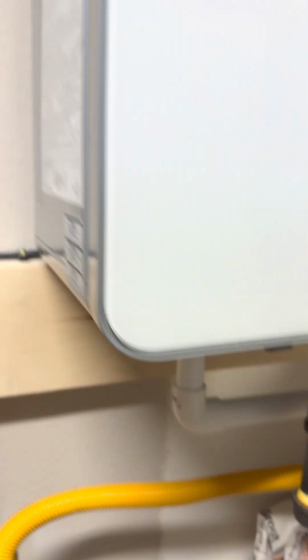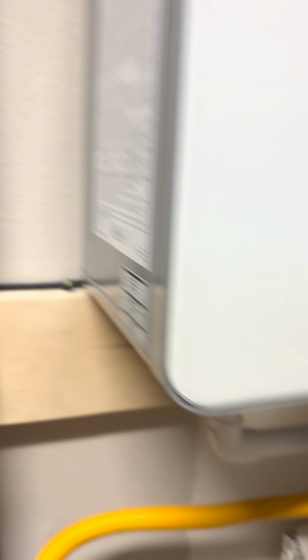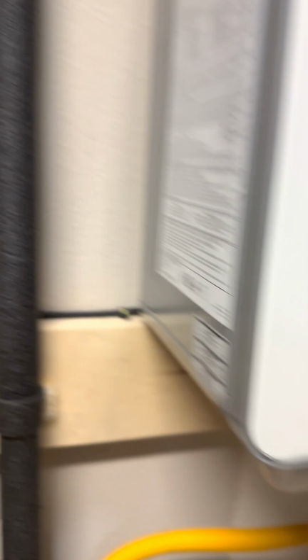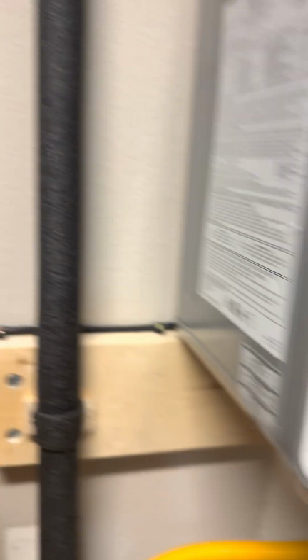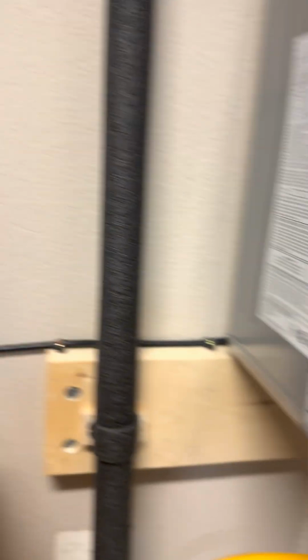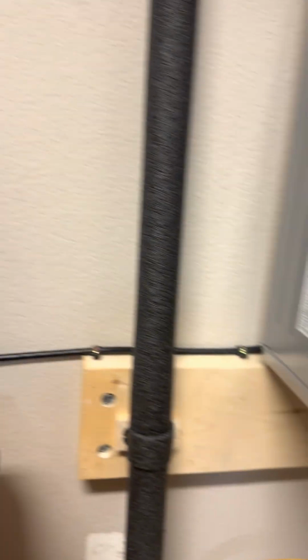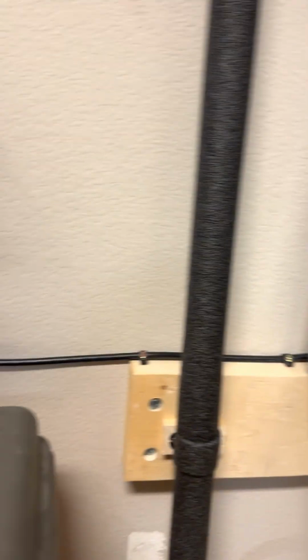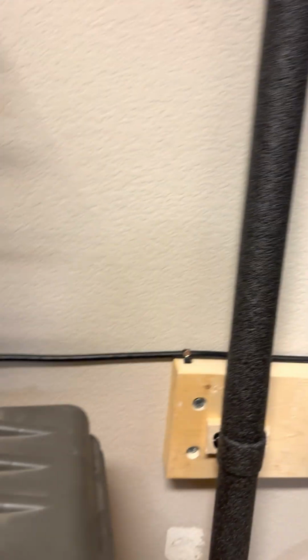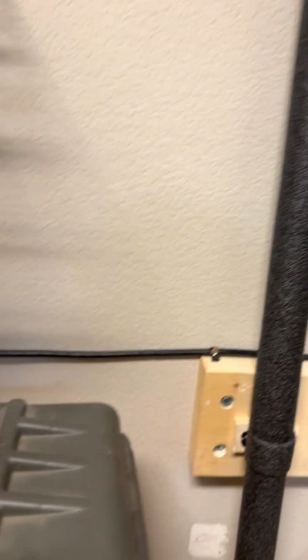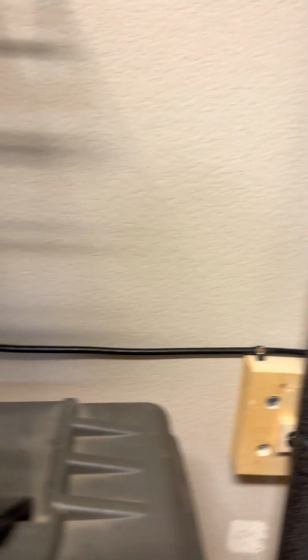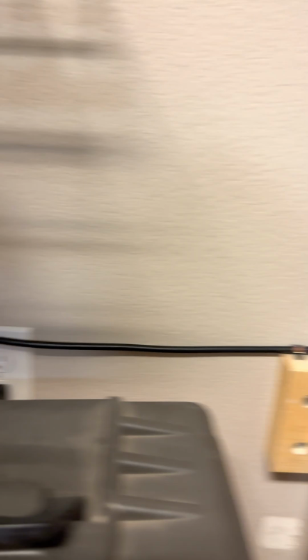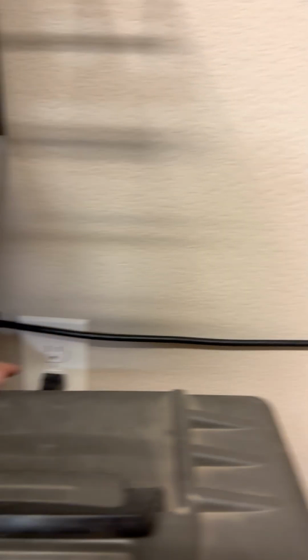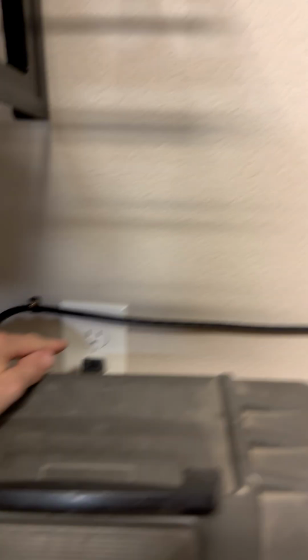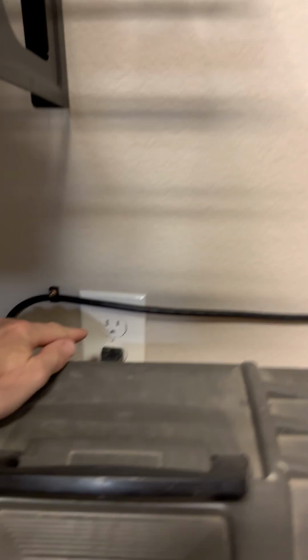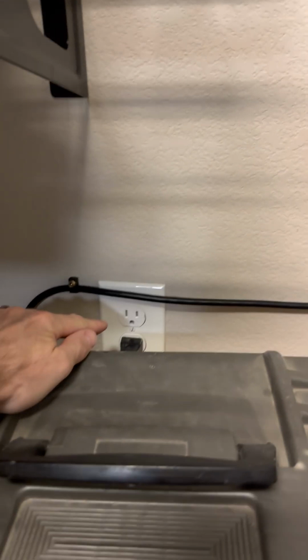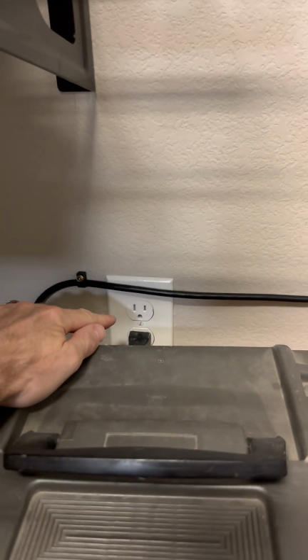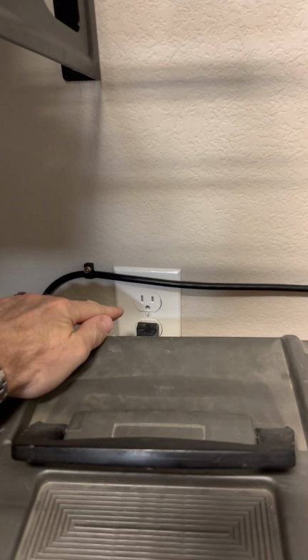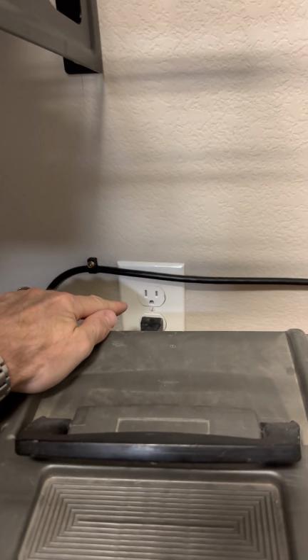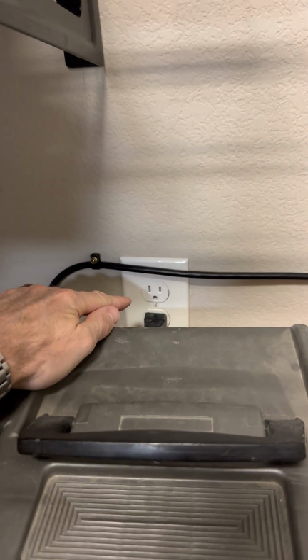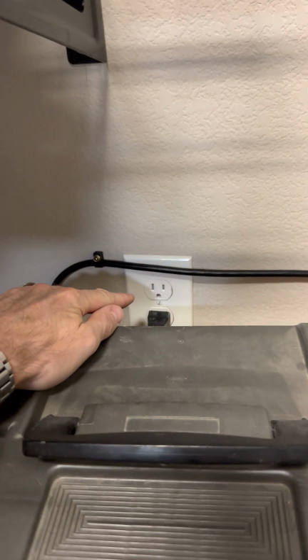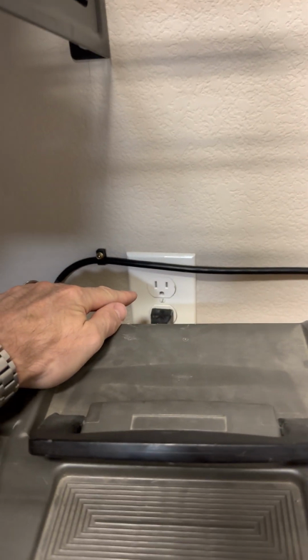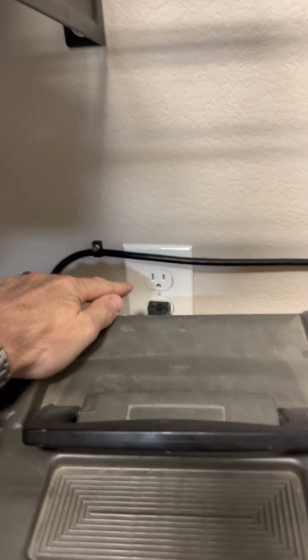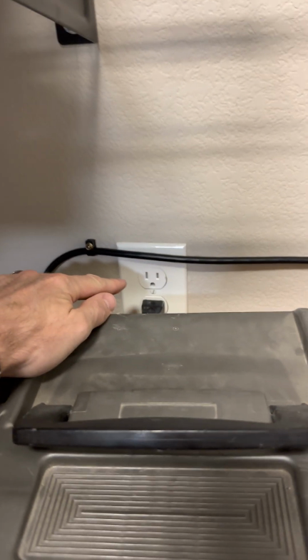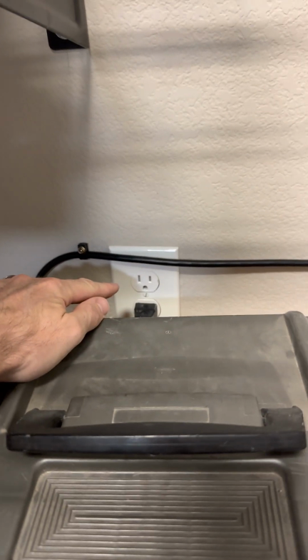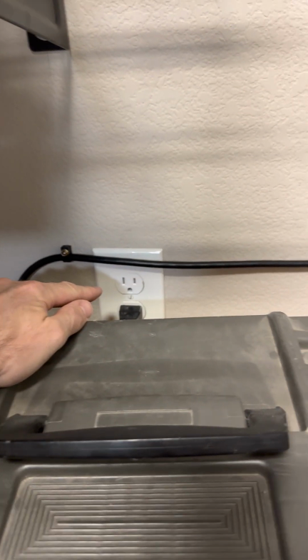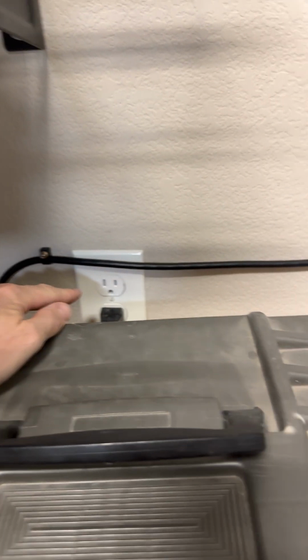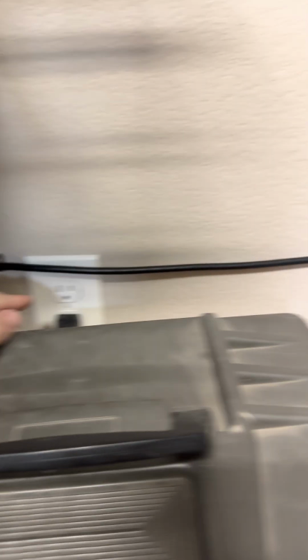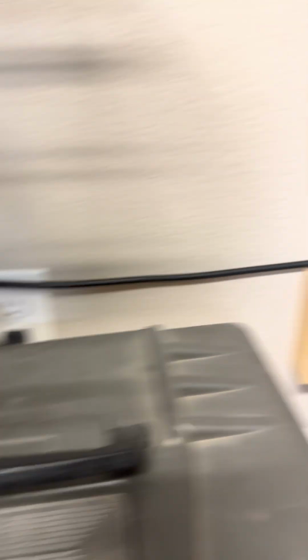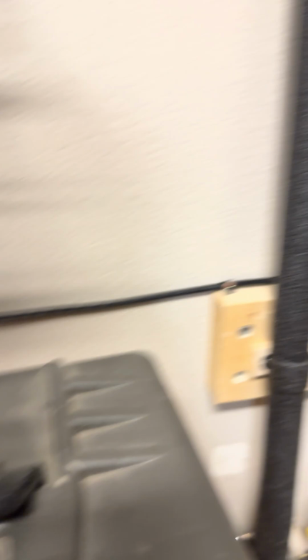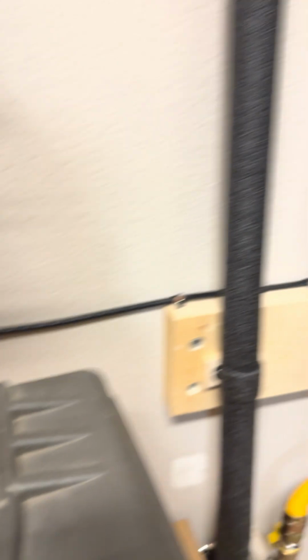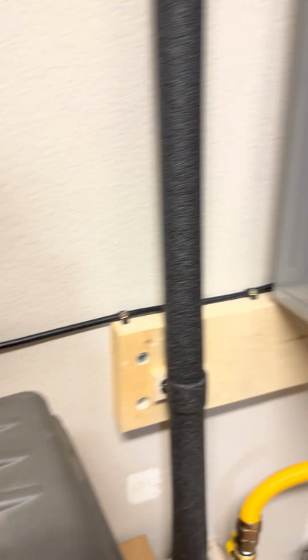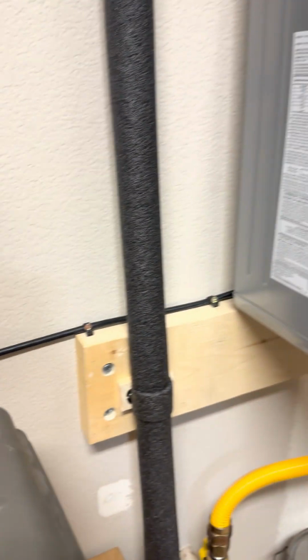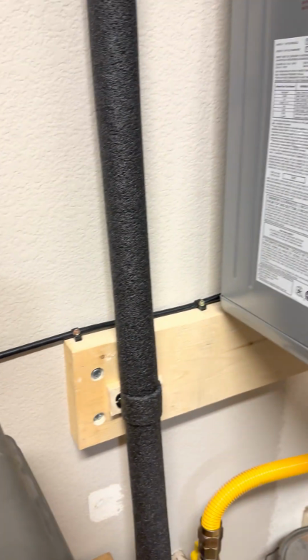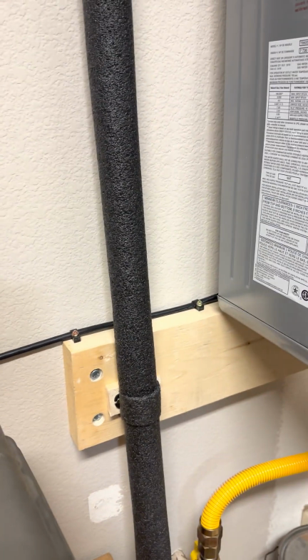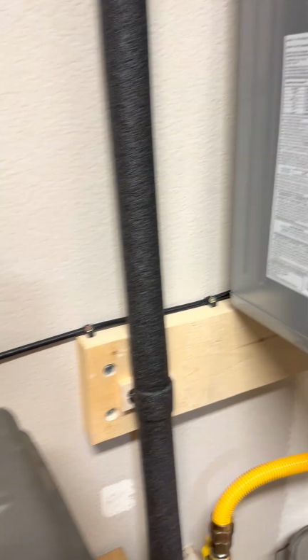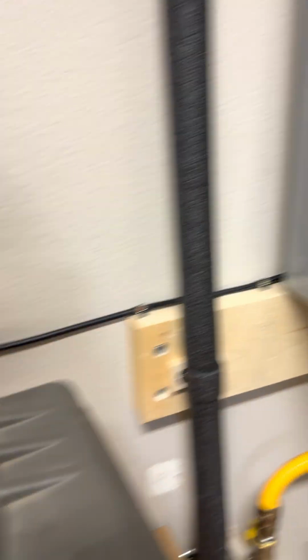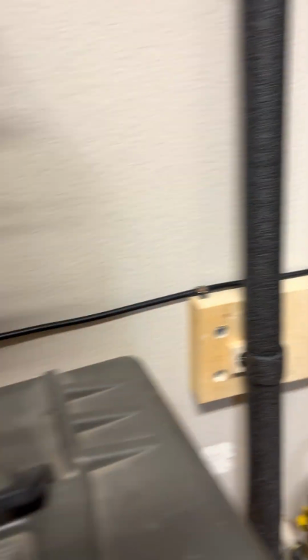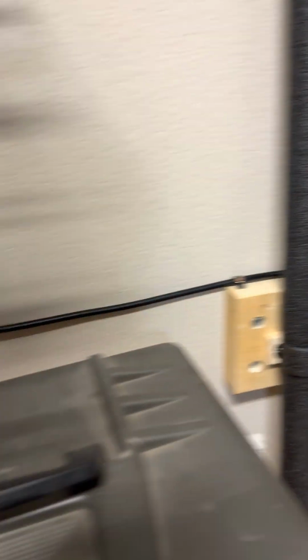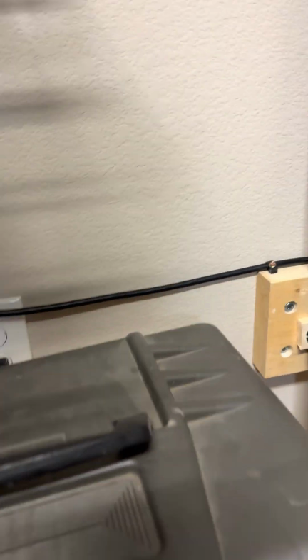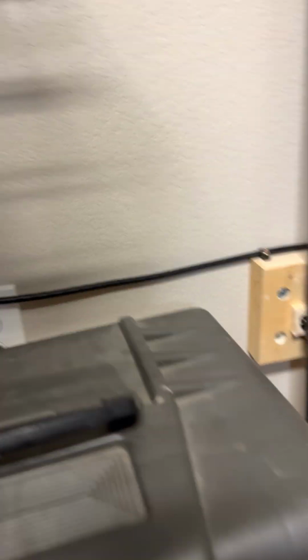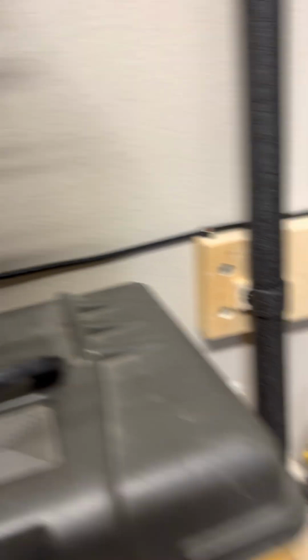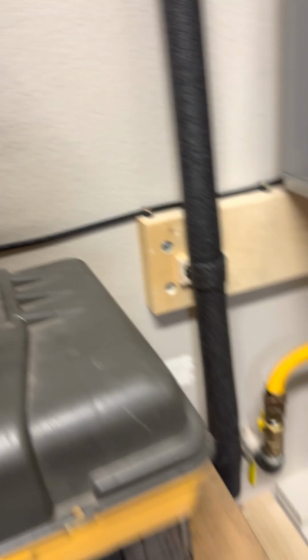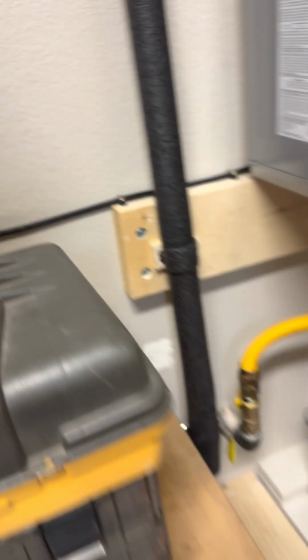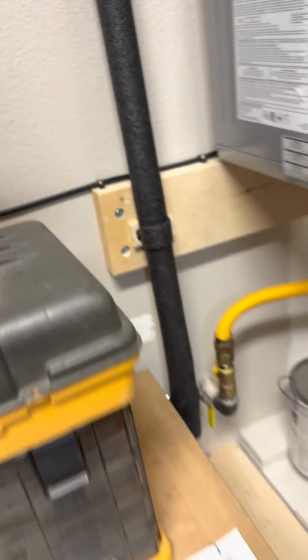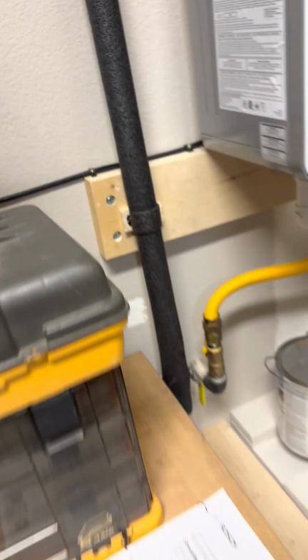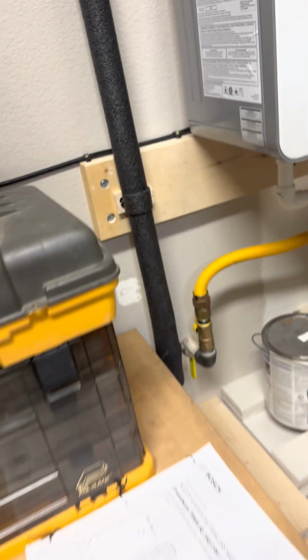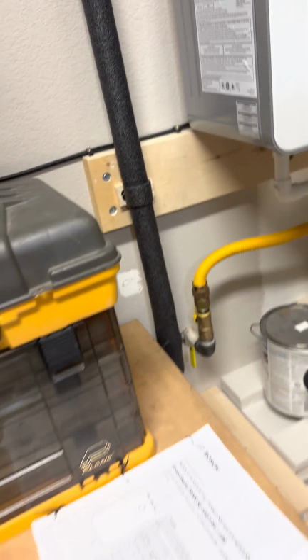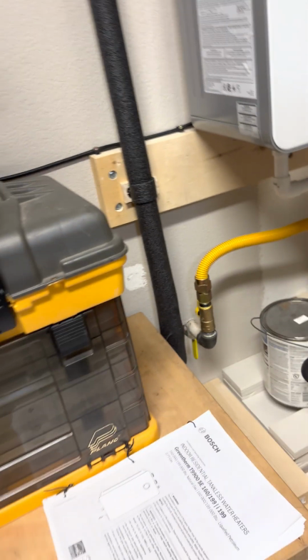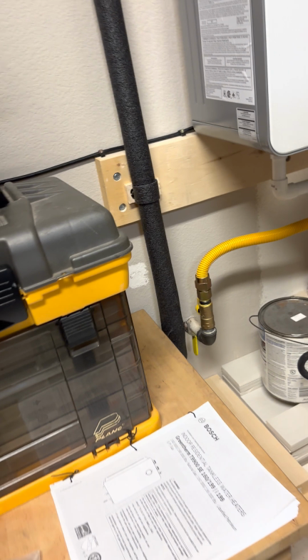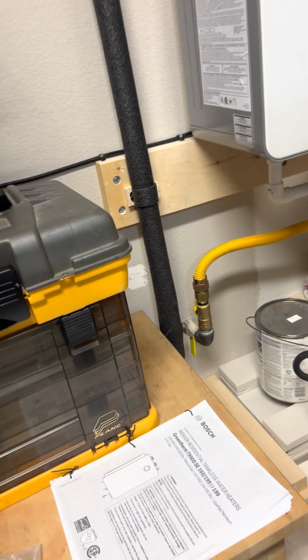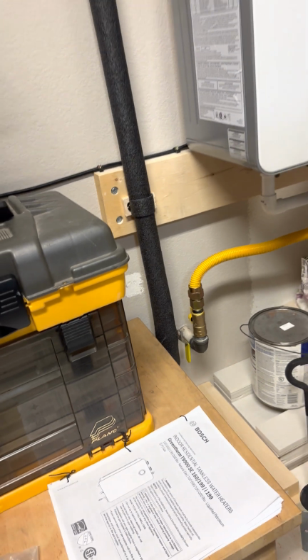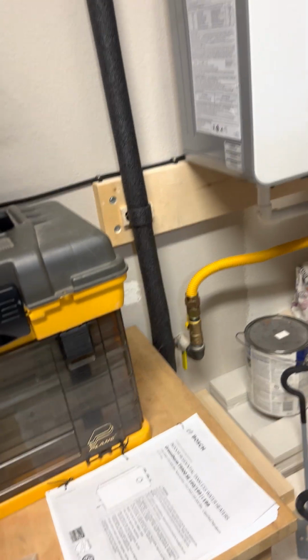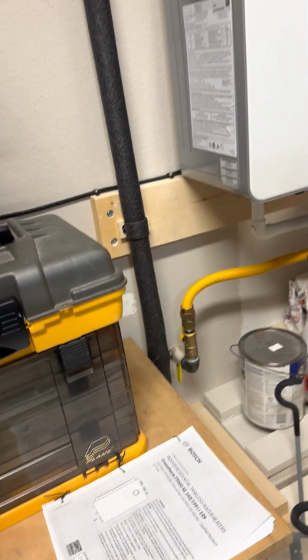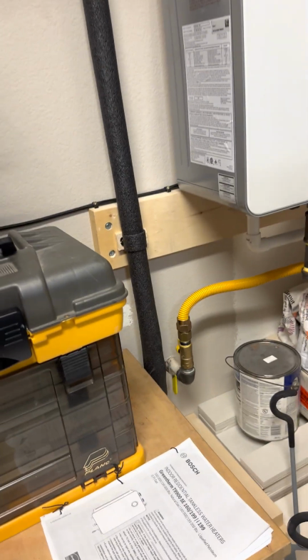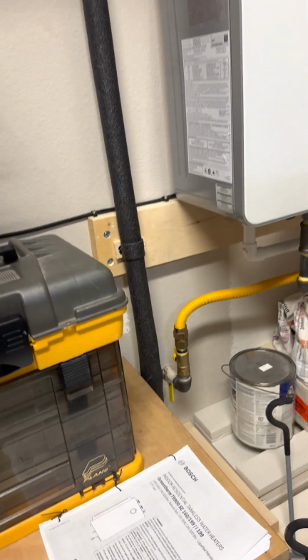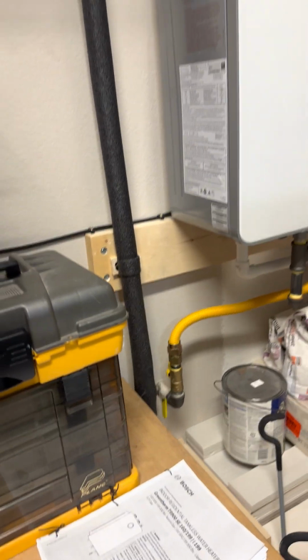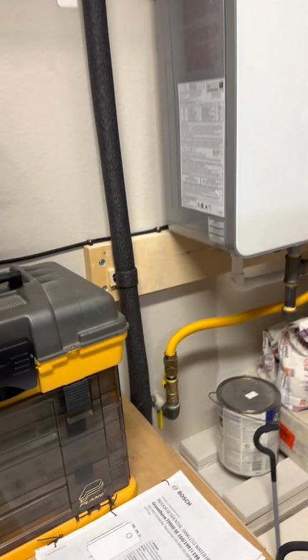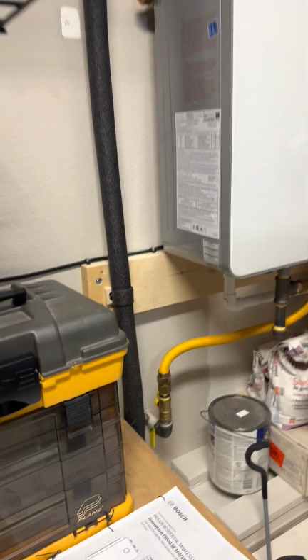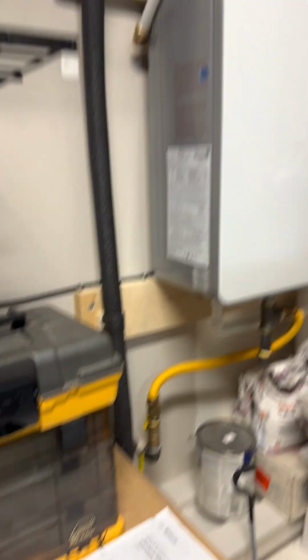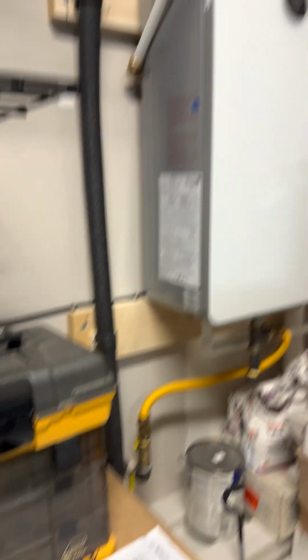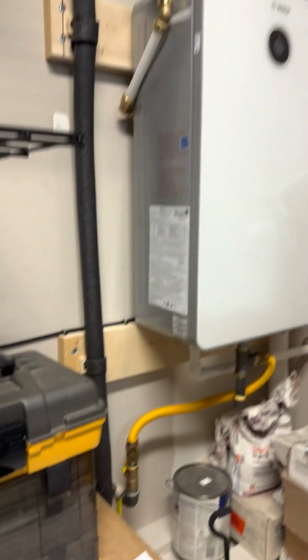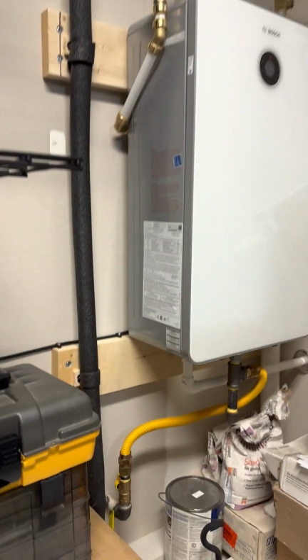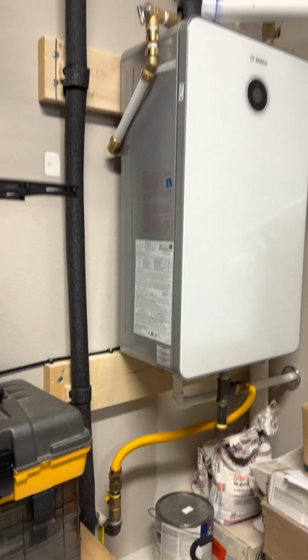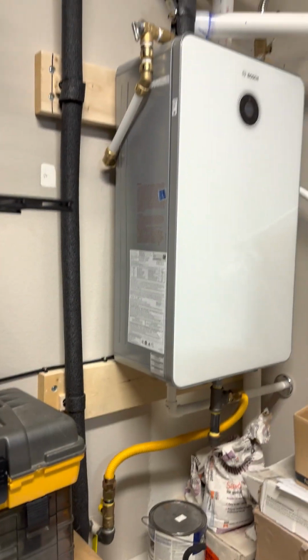It just plugs into the wall. The cable to plug into the wall is about five feet, I imagine.